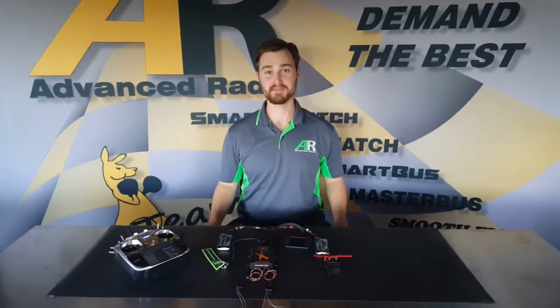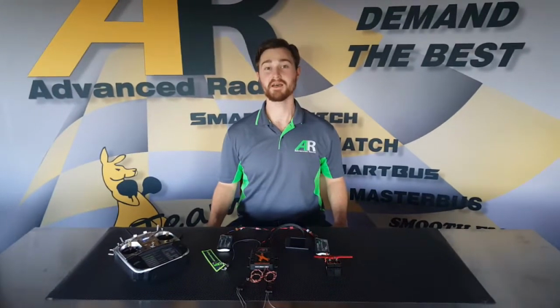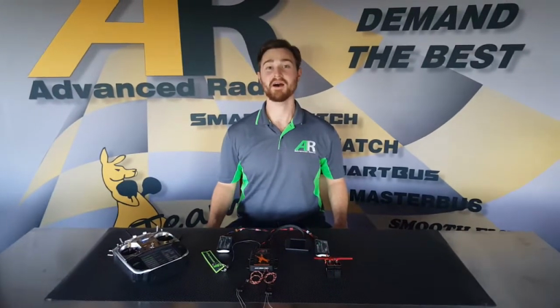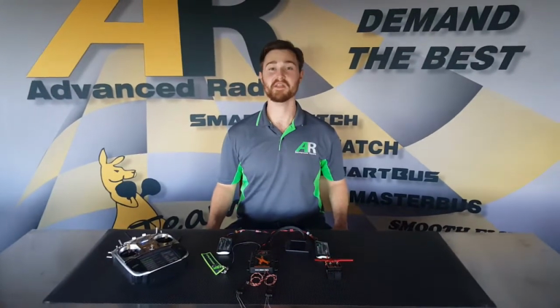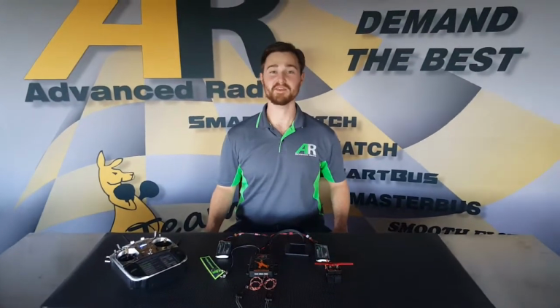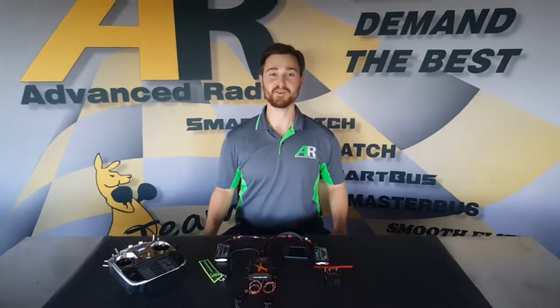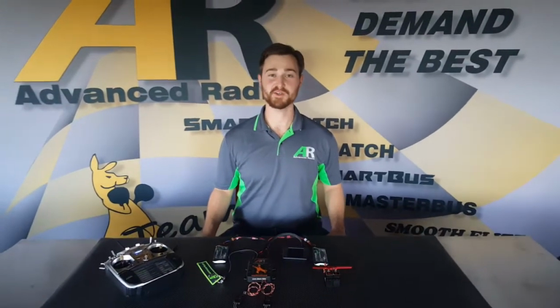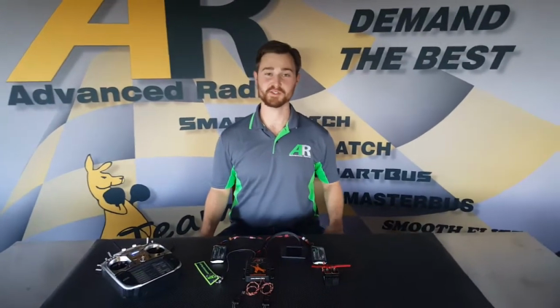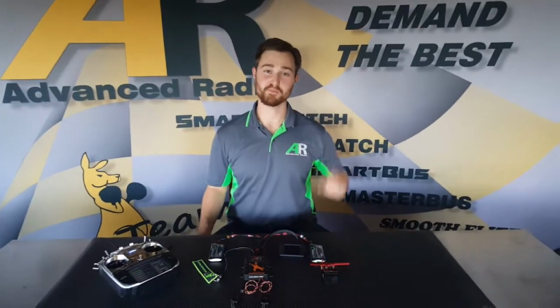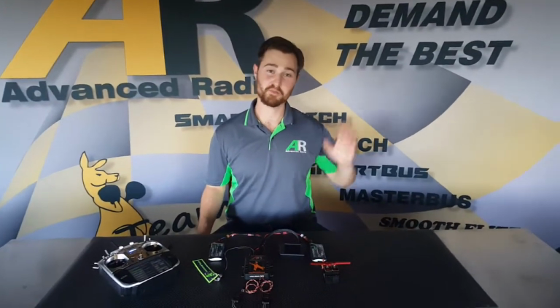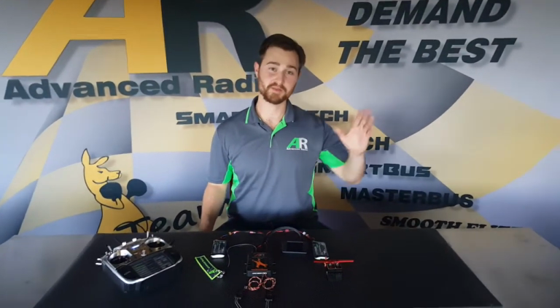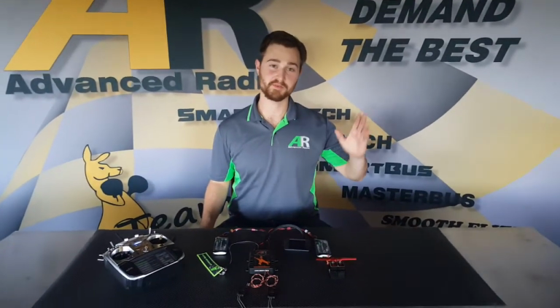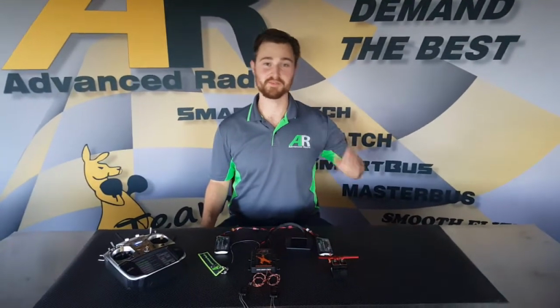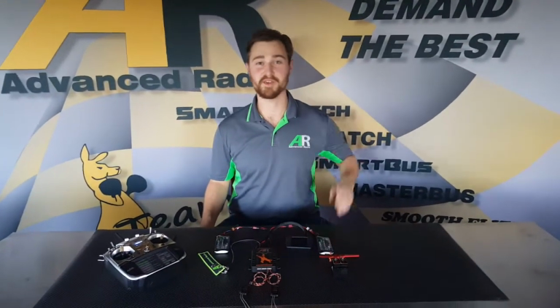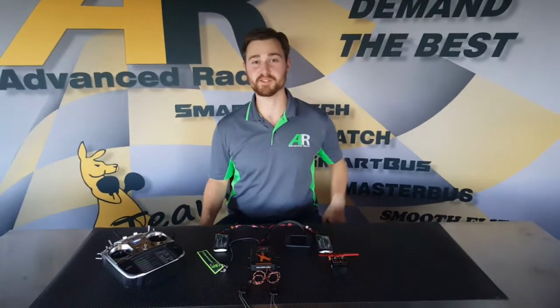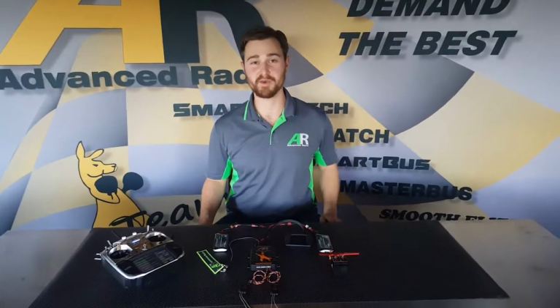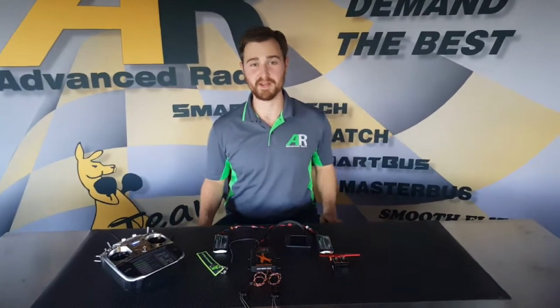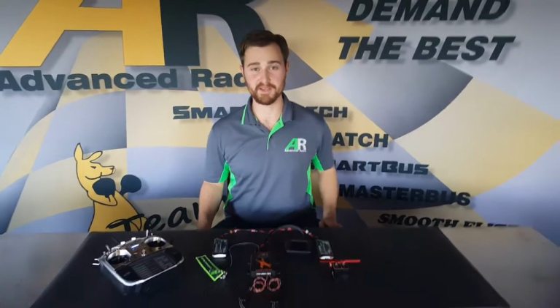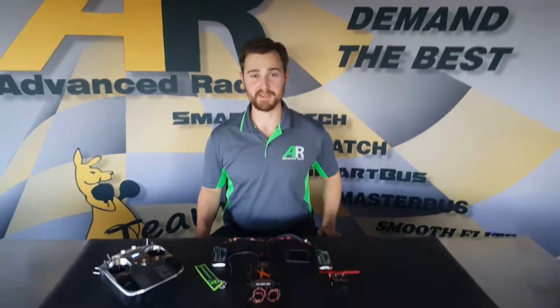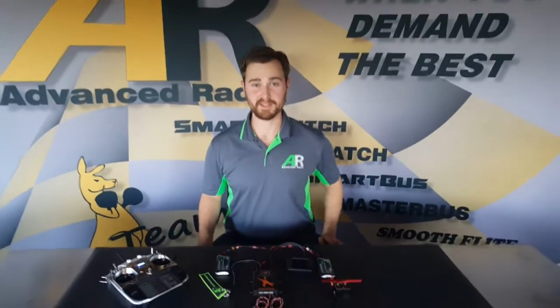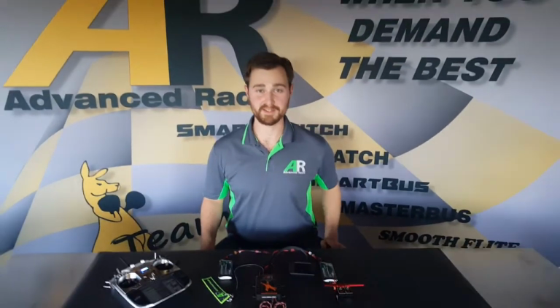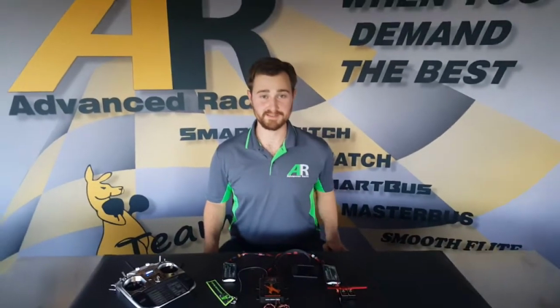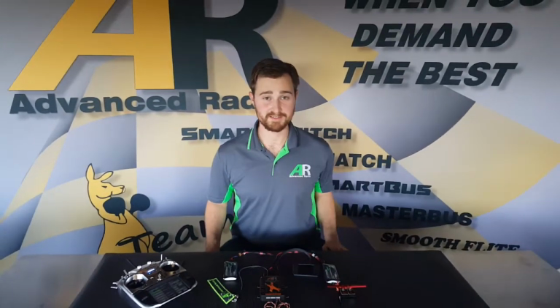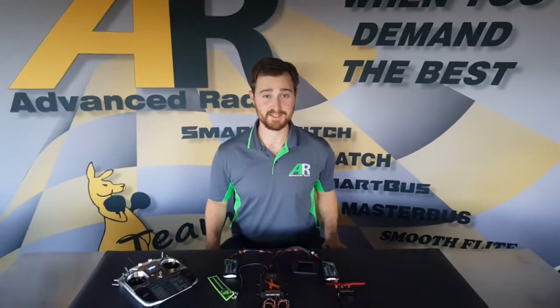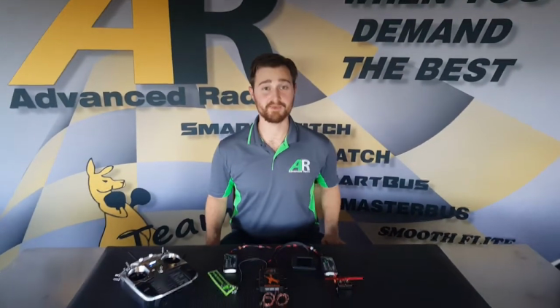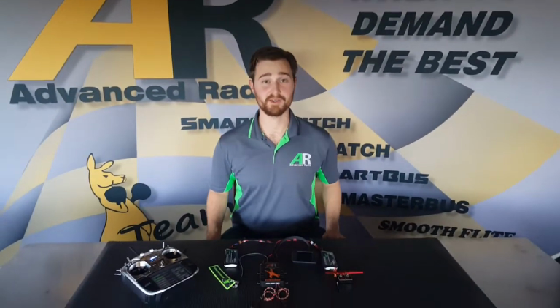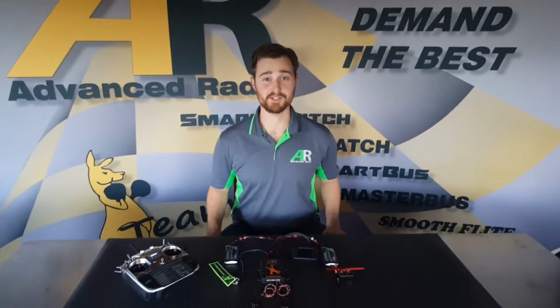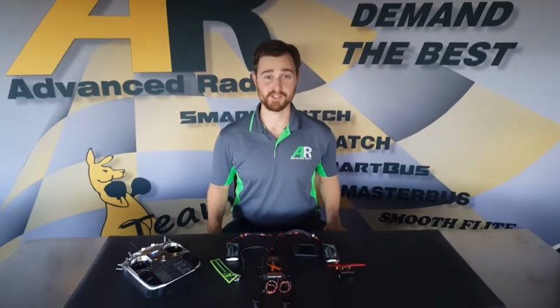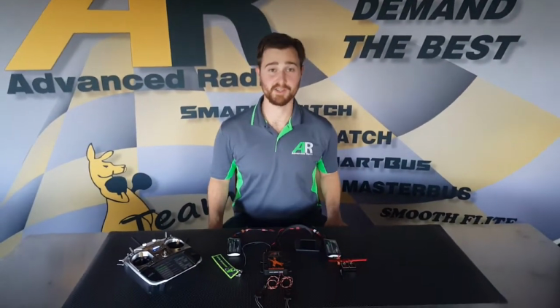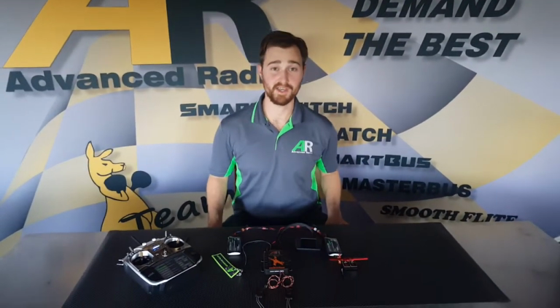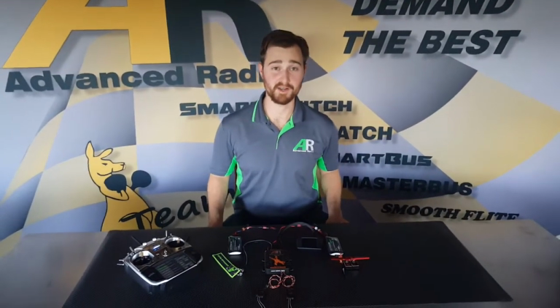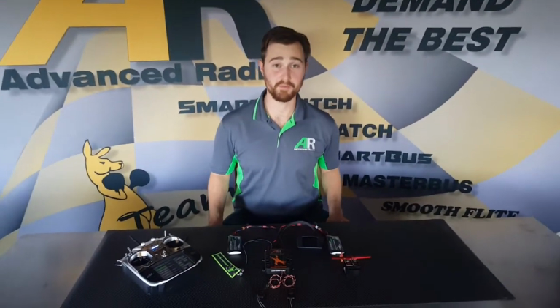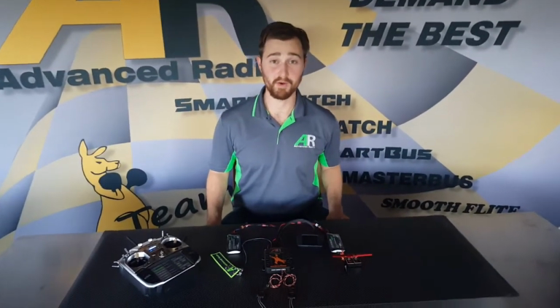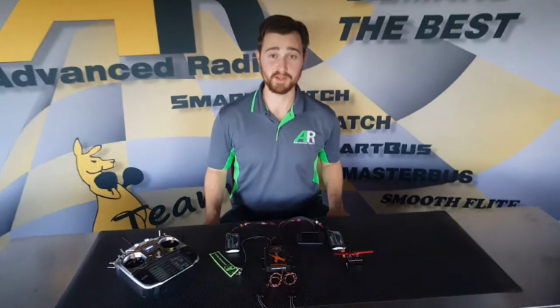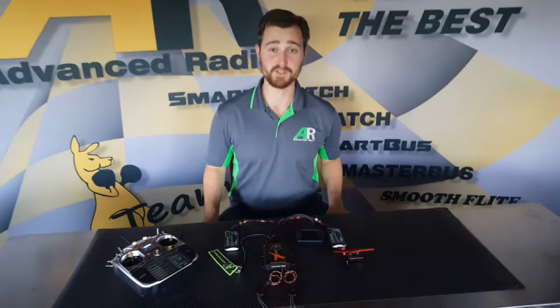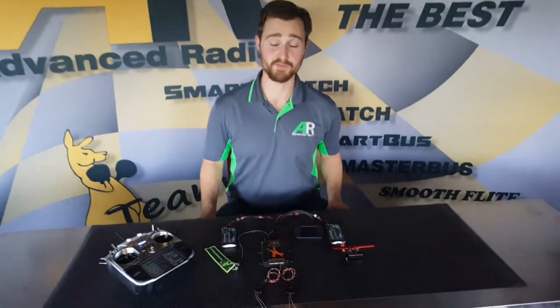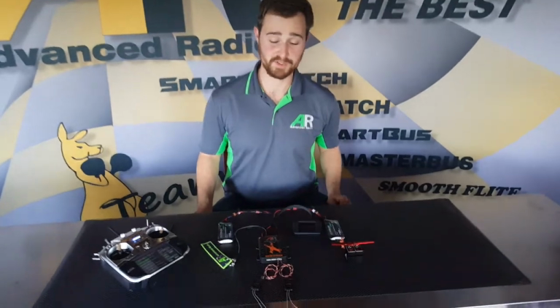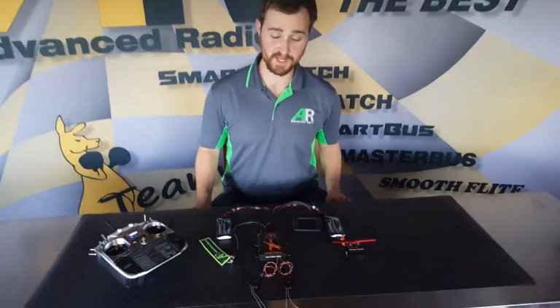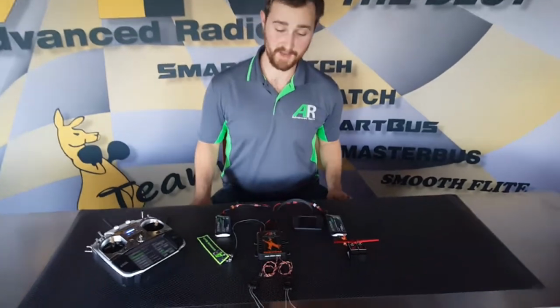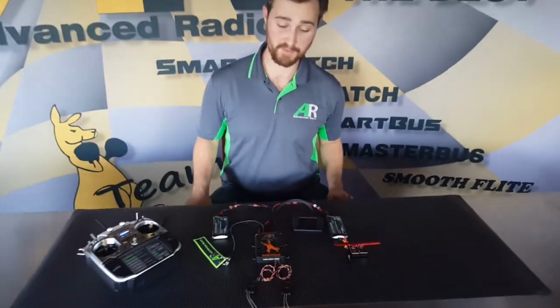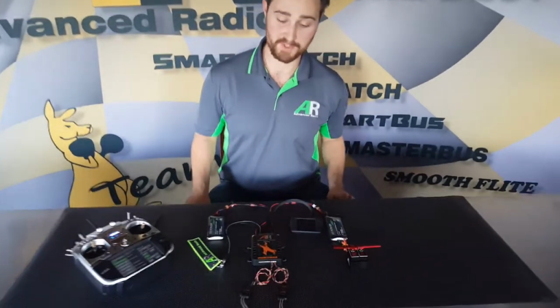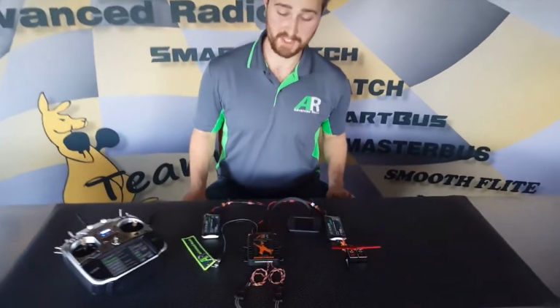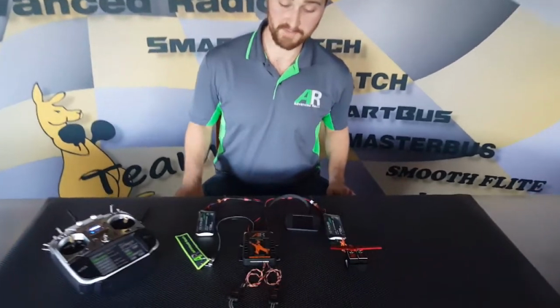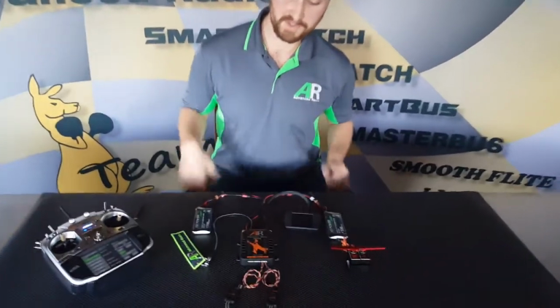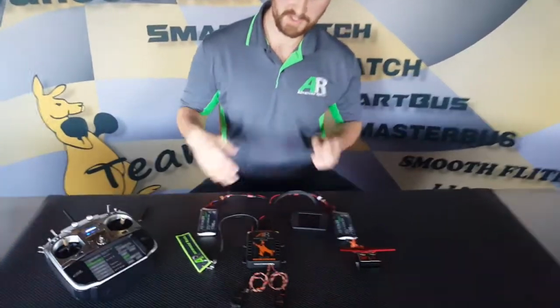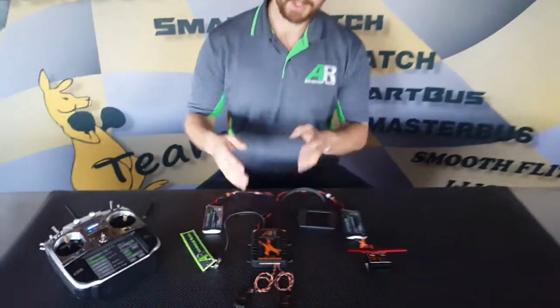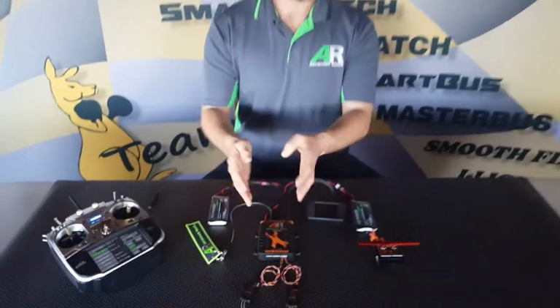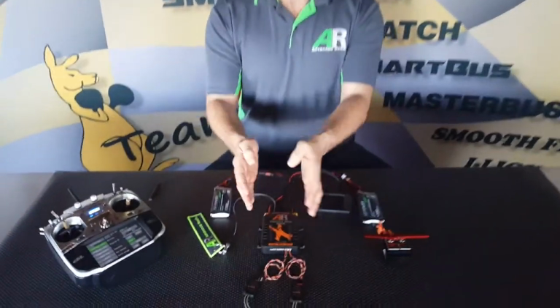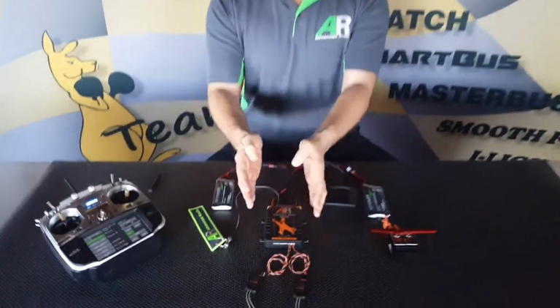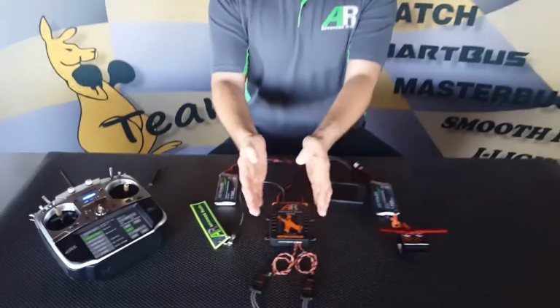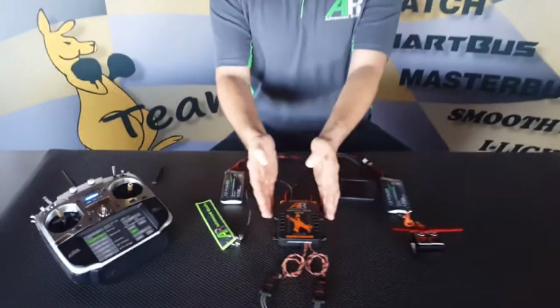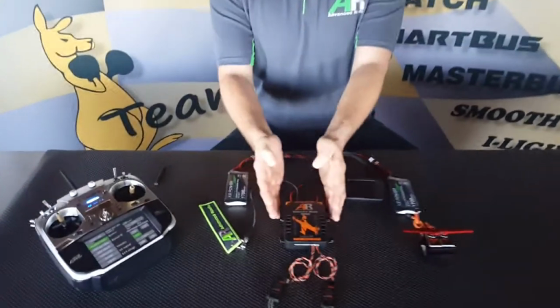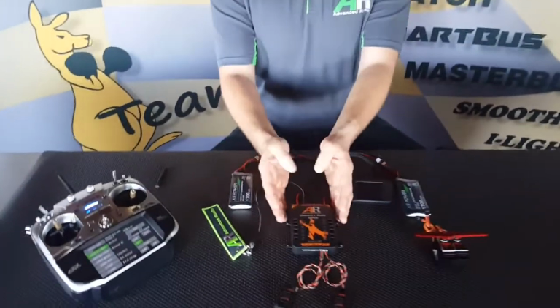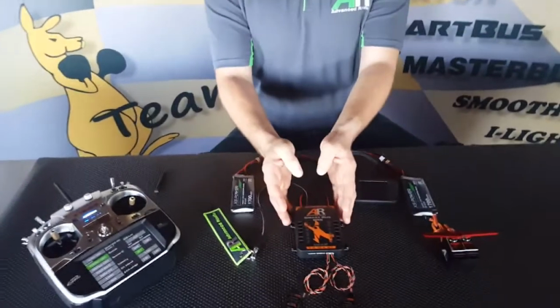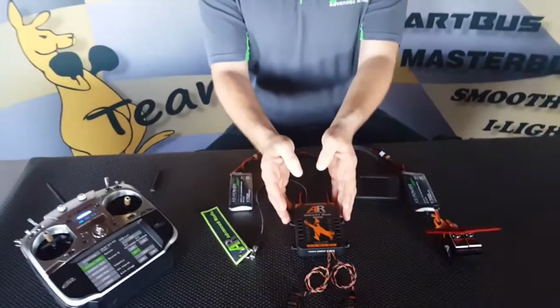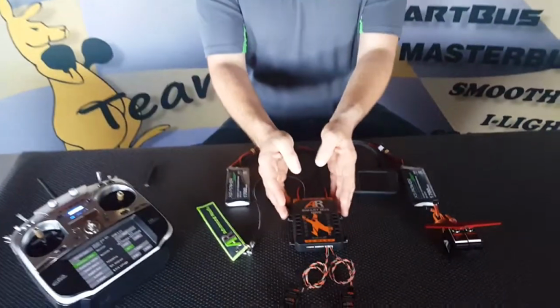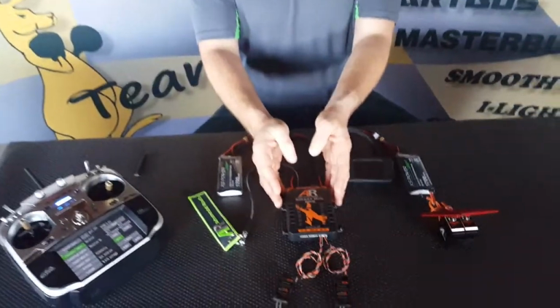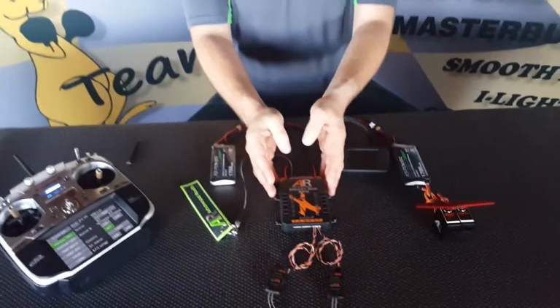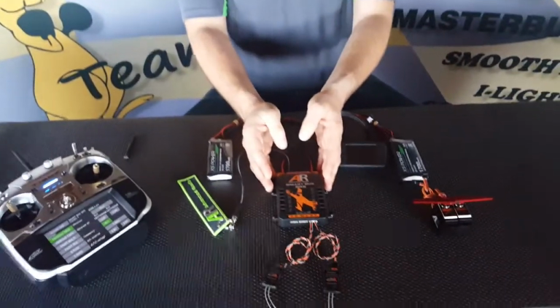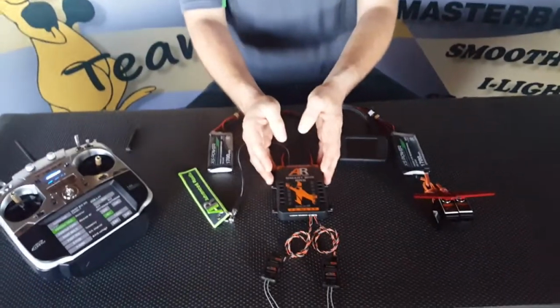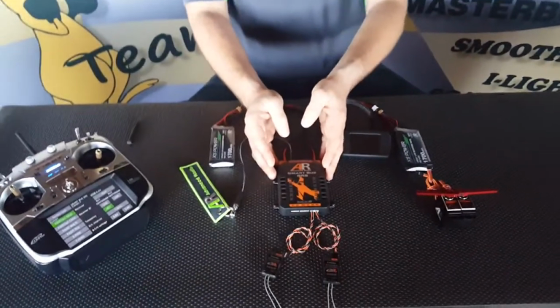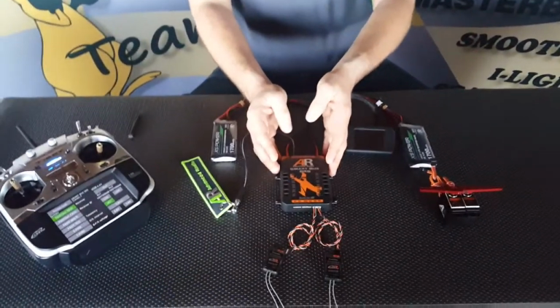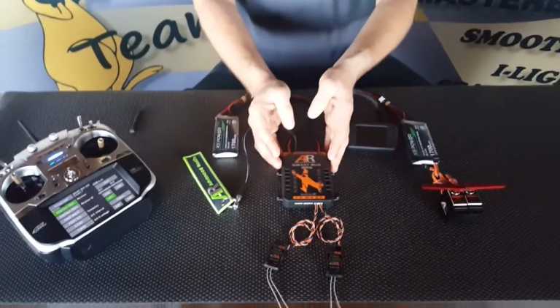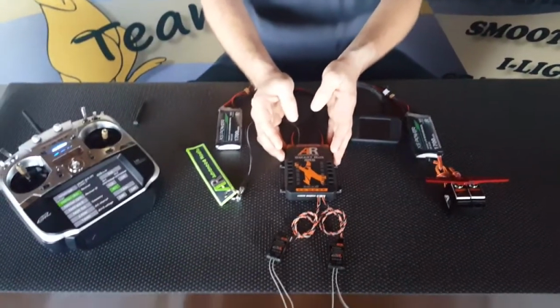Hi there folks, Brennan from Advanced Radio here. Today we're going to show you how to bind your Futaba receivers to the Futaba version of the SmartBus RS.